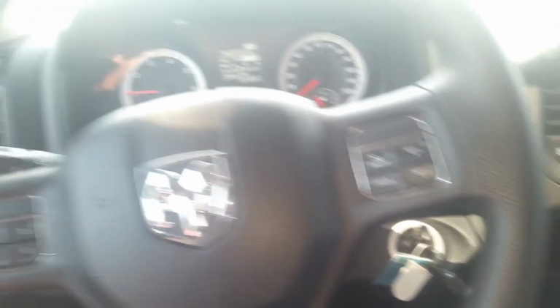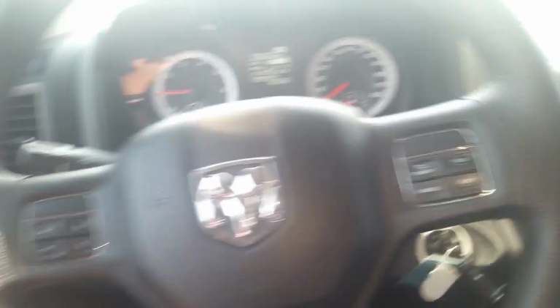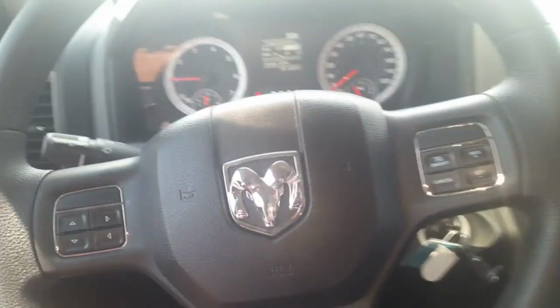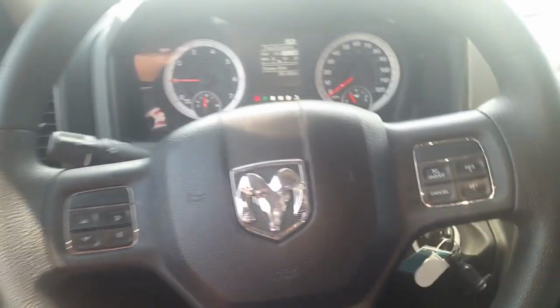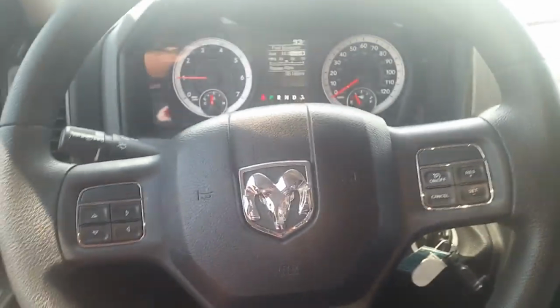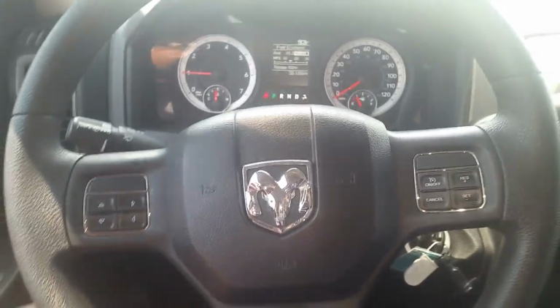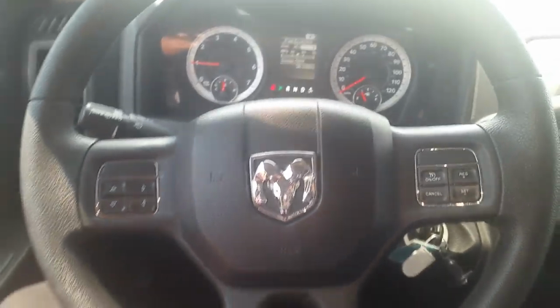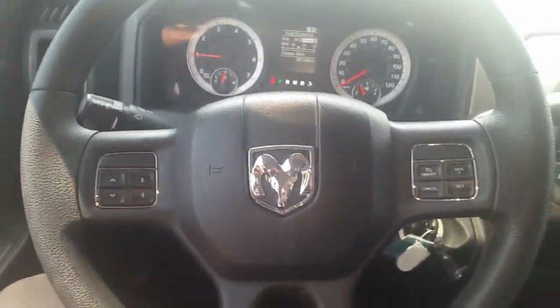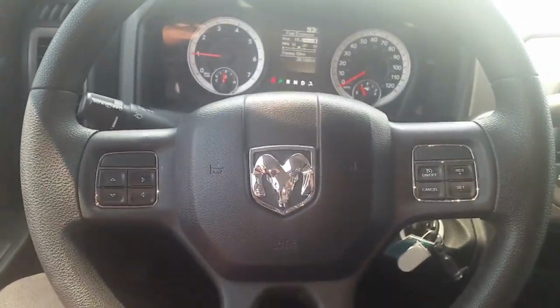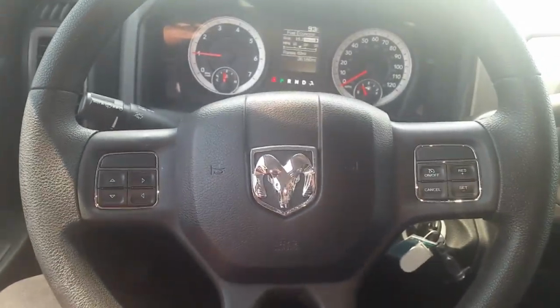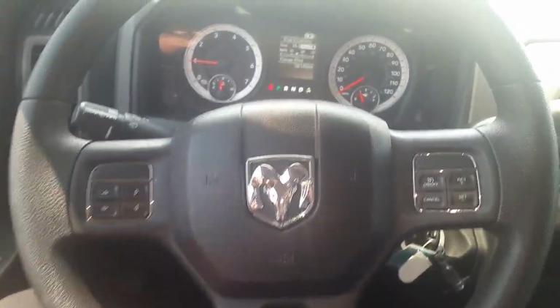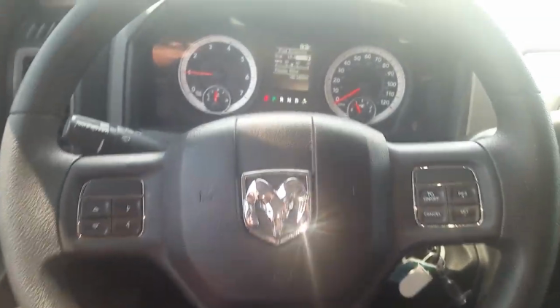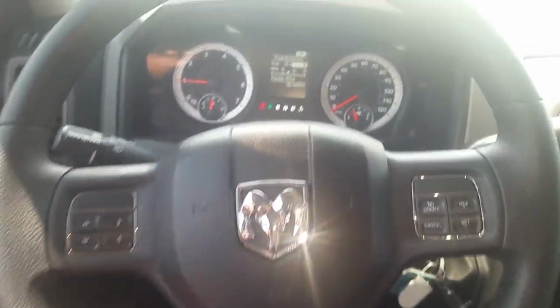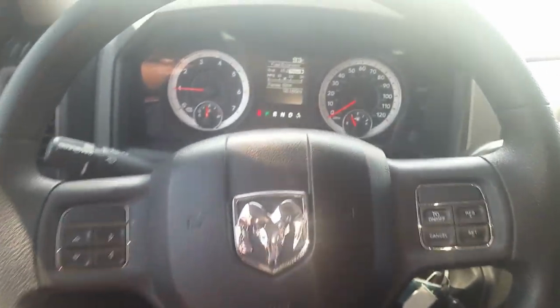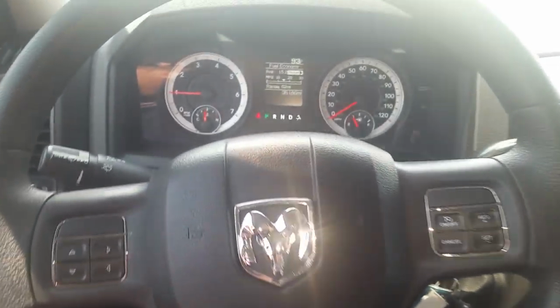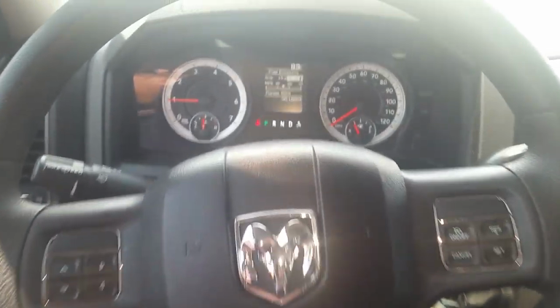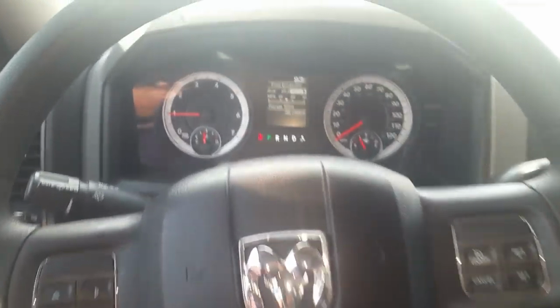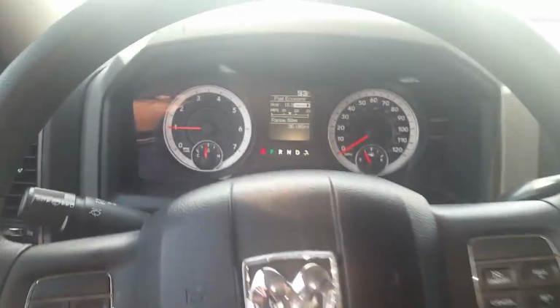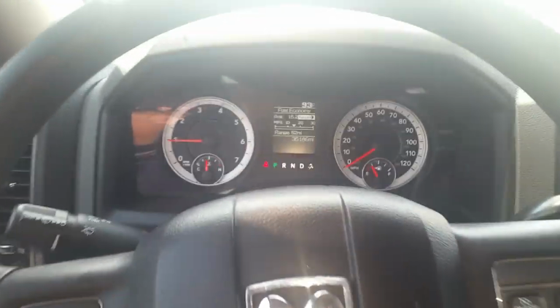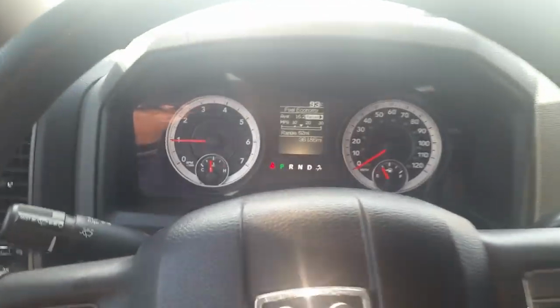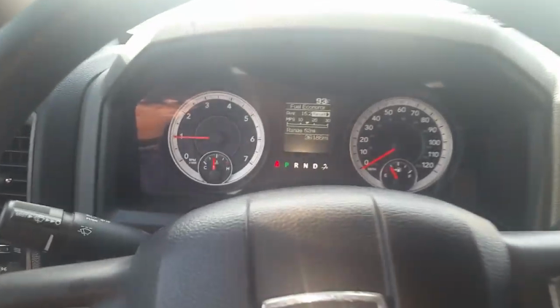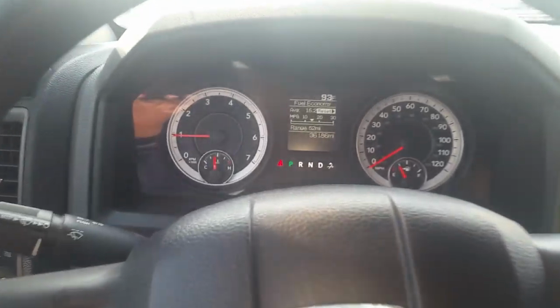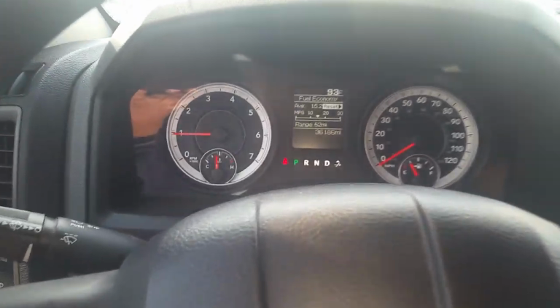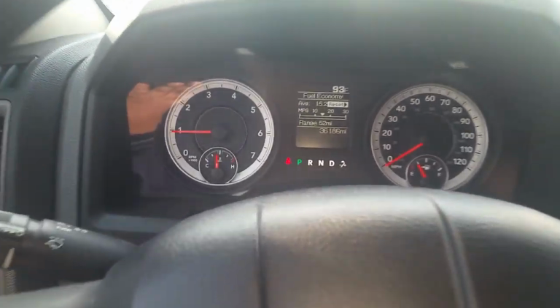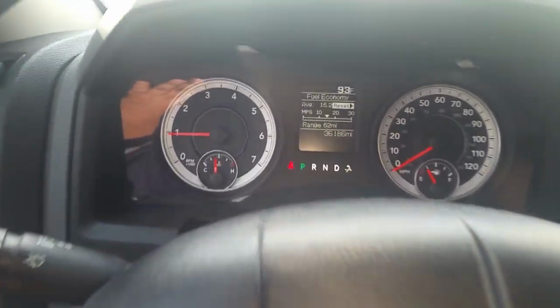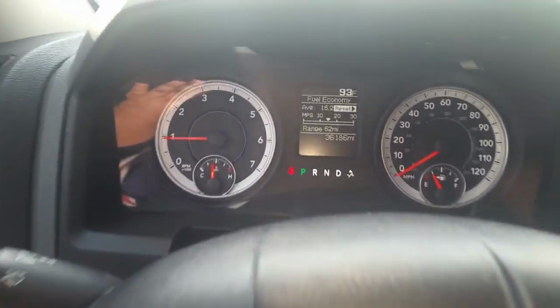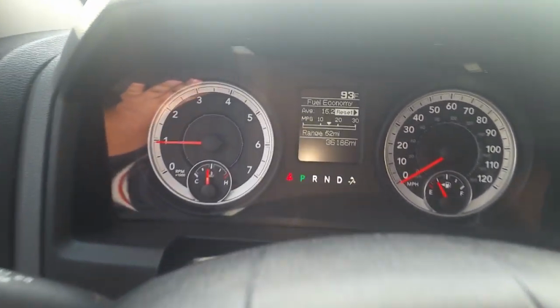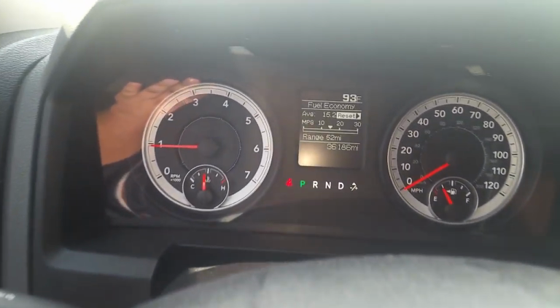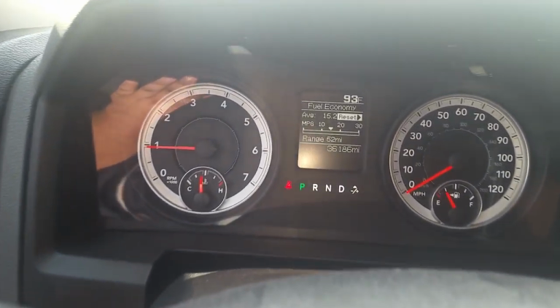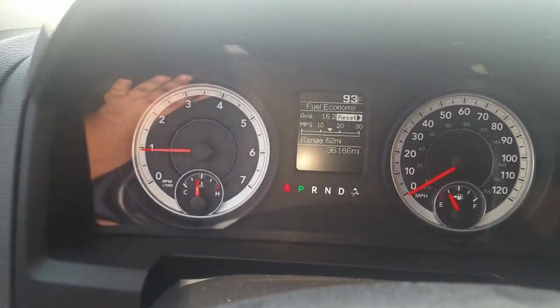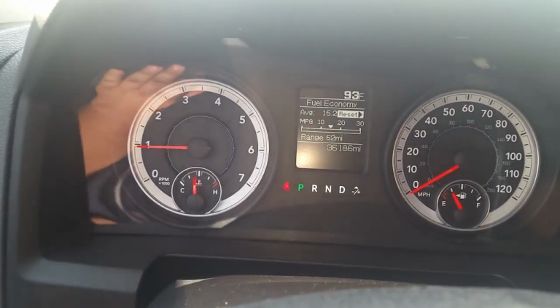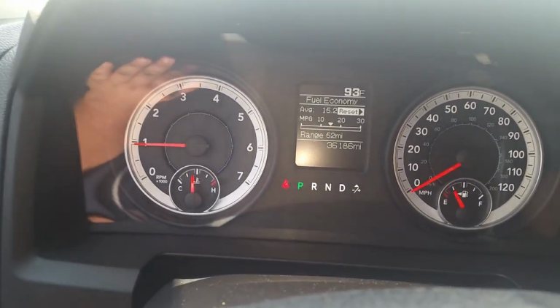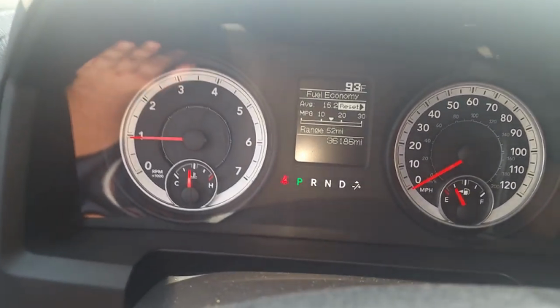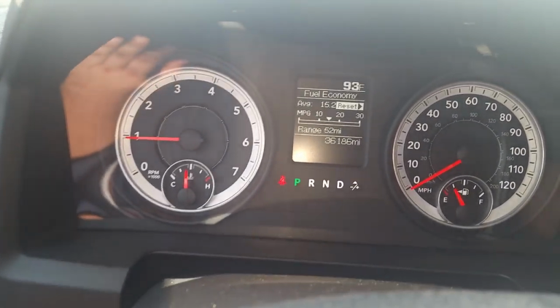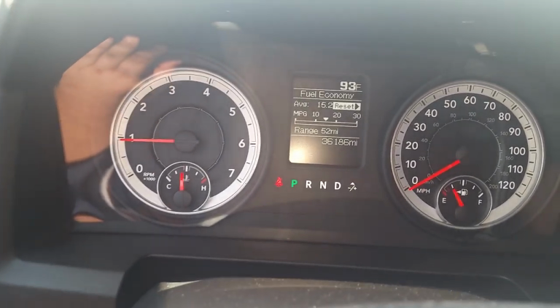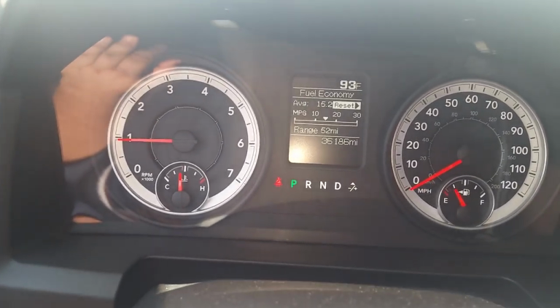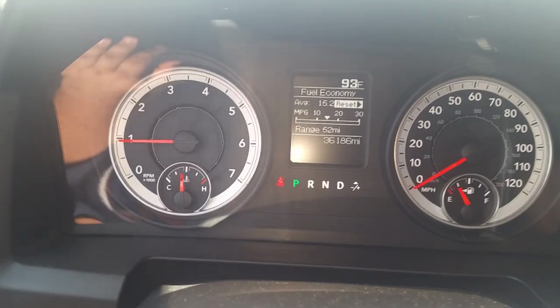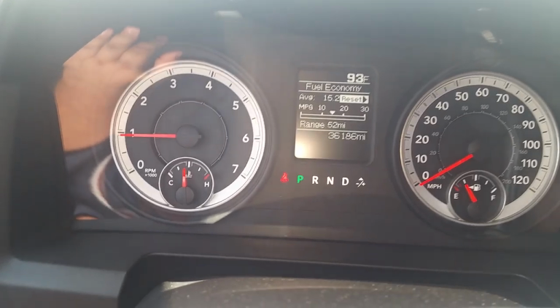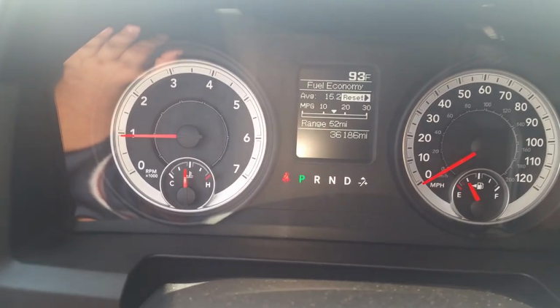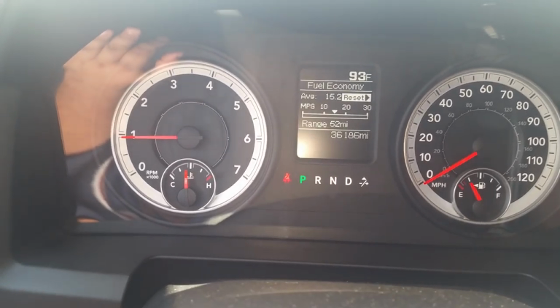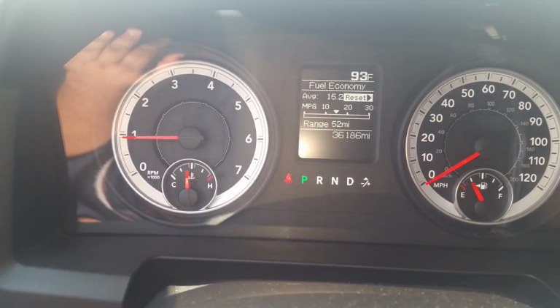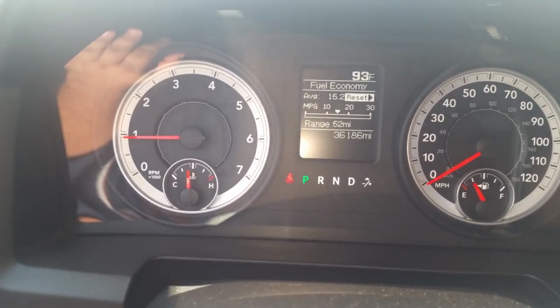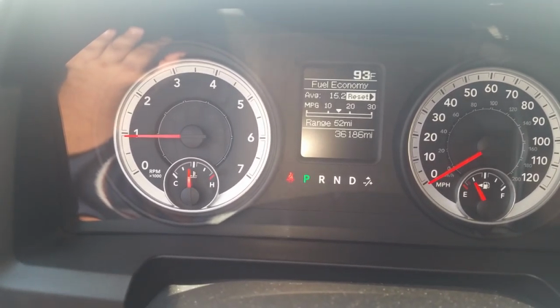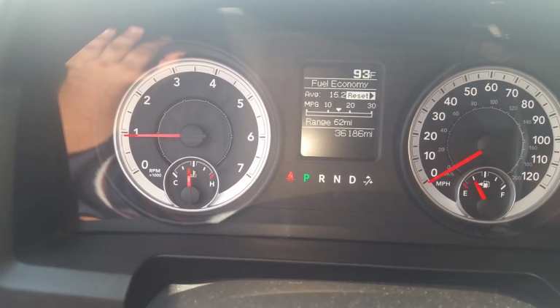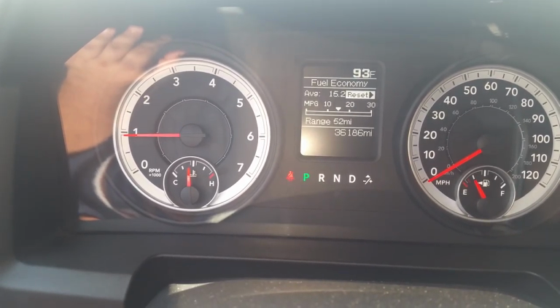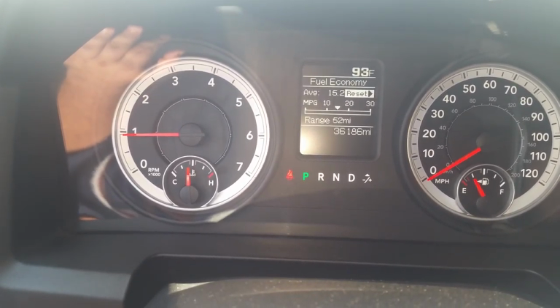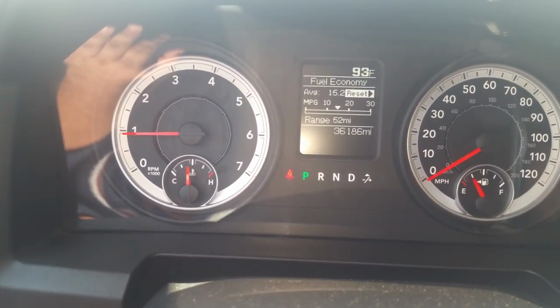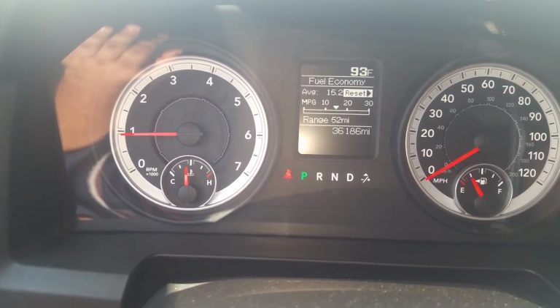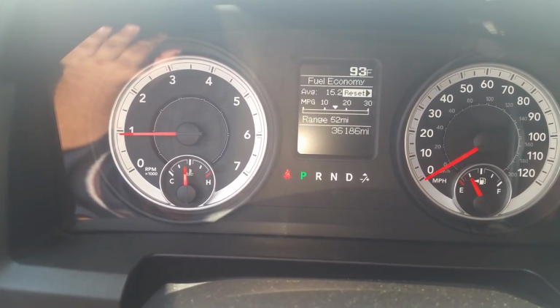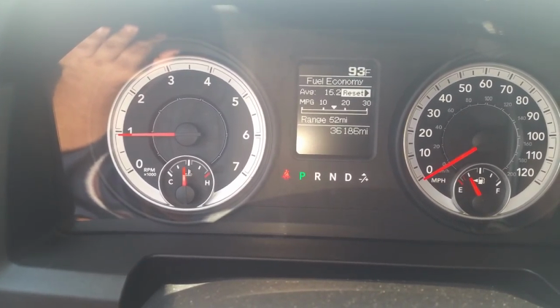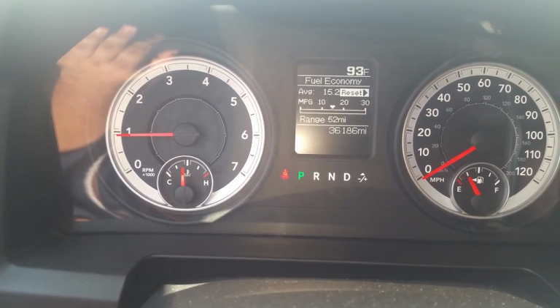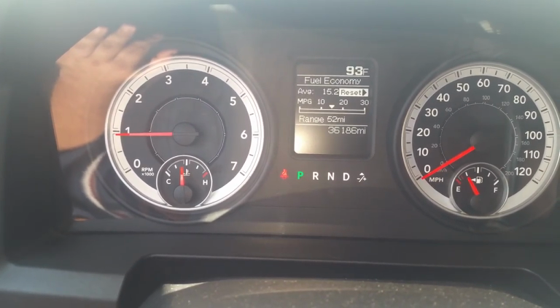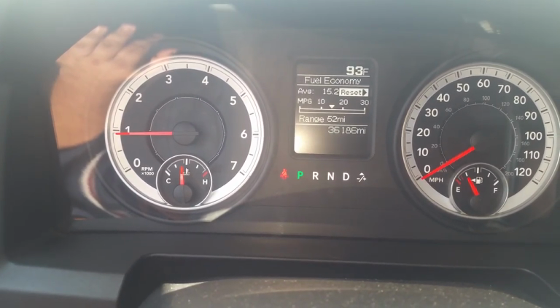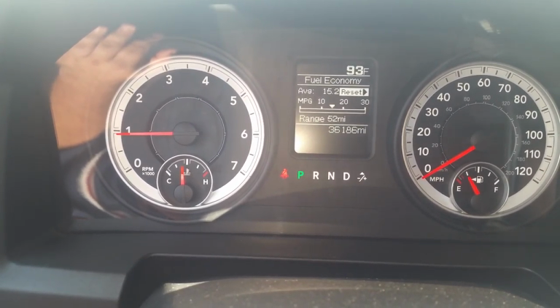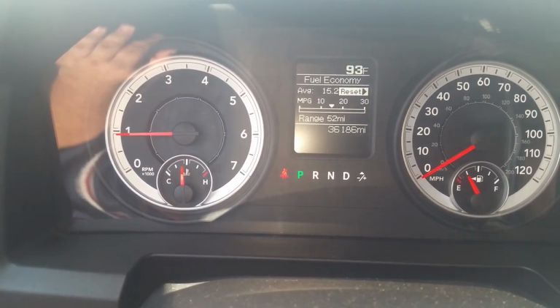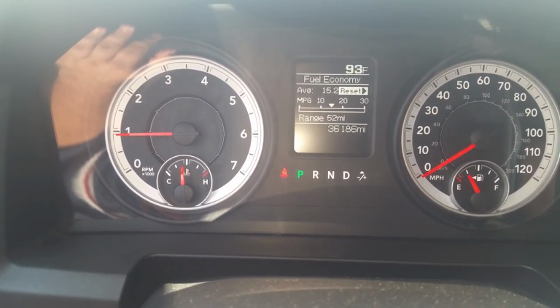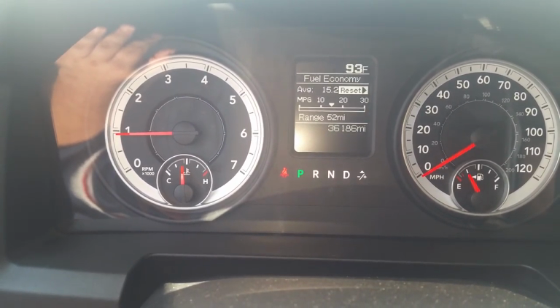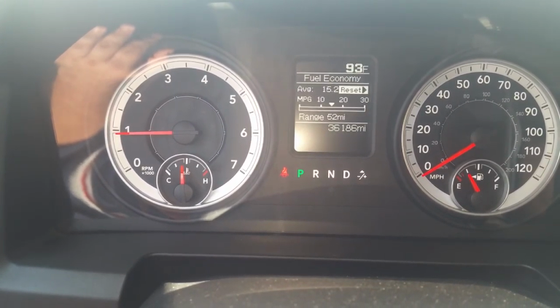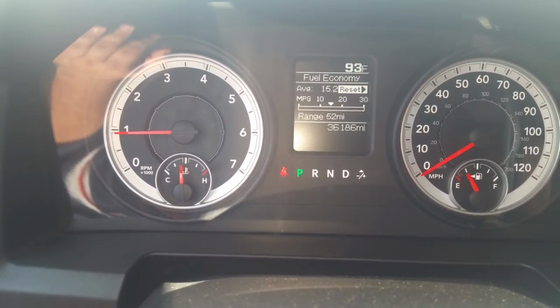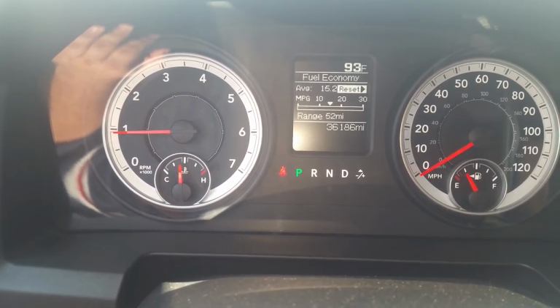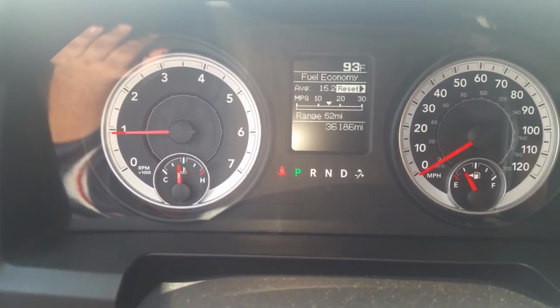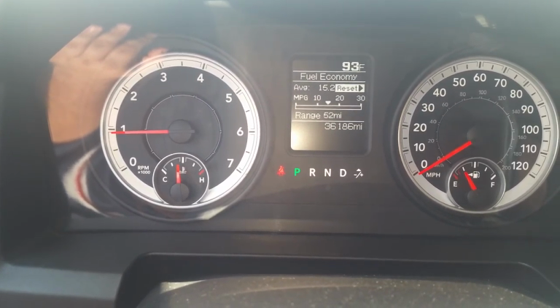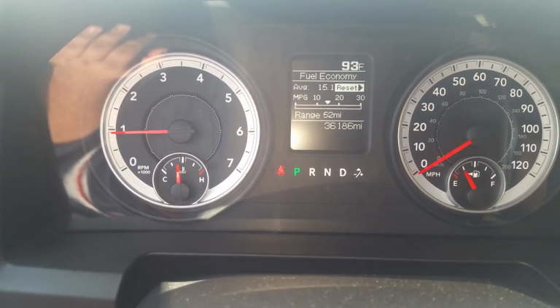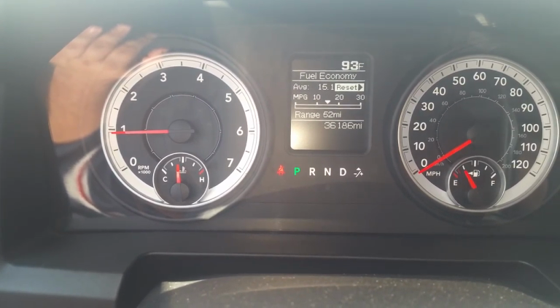Pan up here to the instrument panel — there's your odometer at 36,186.